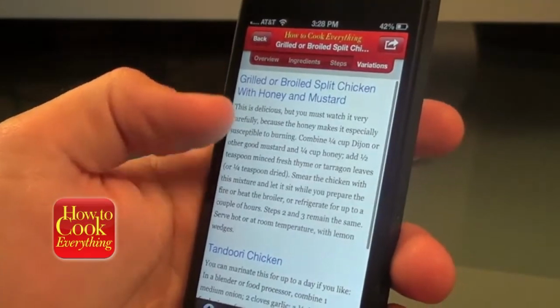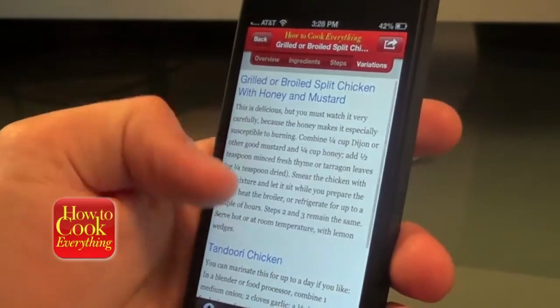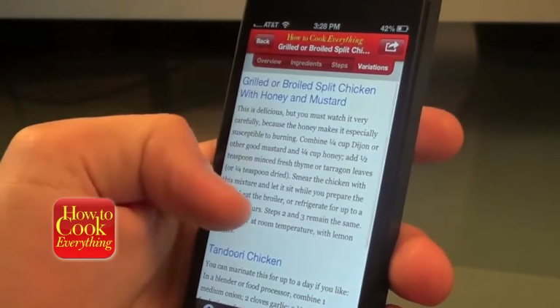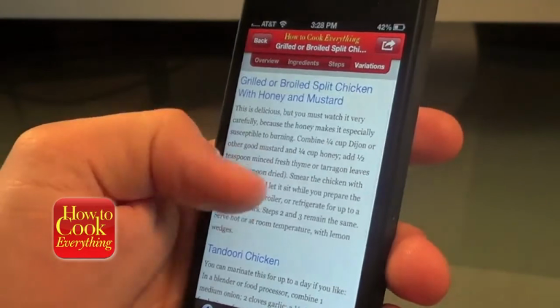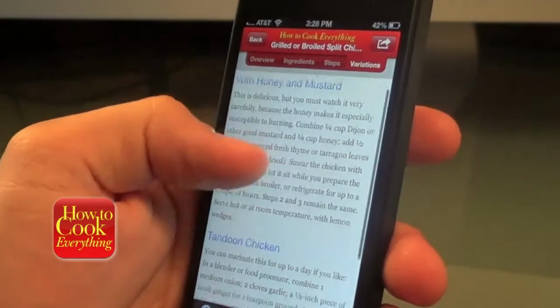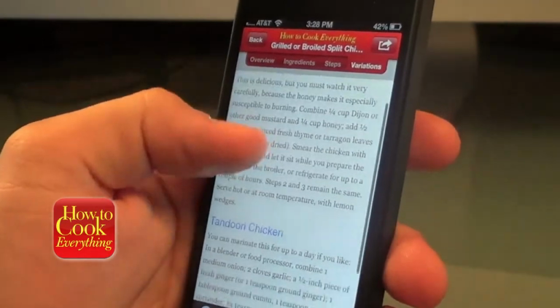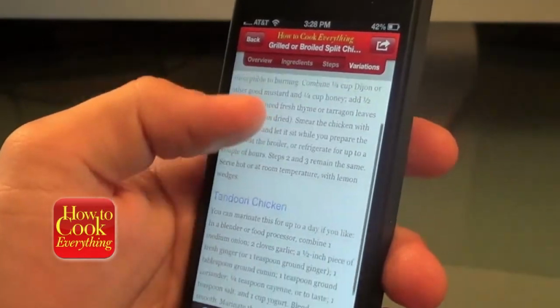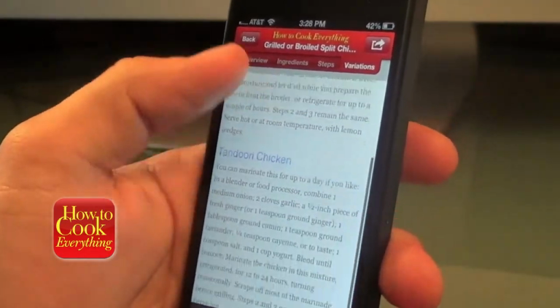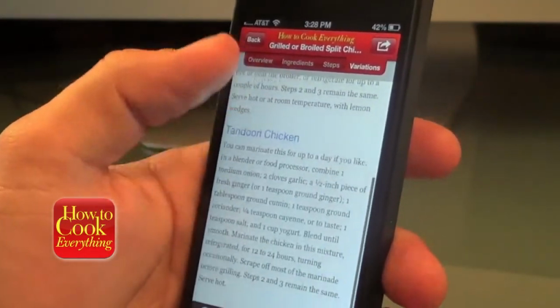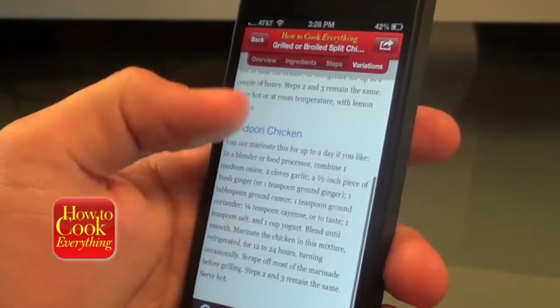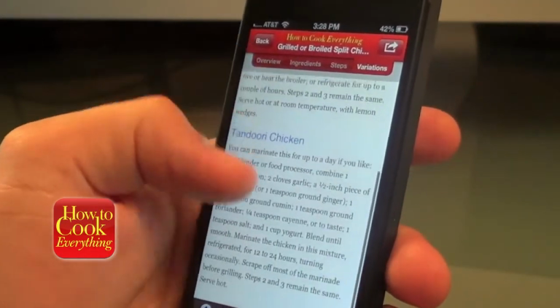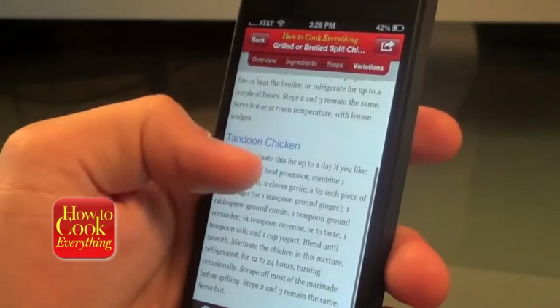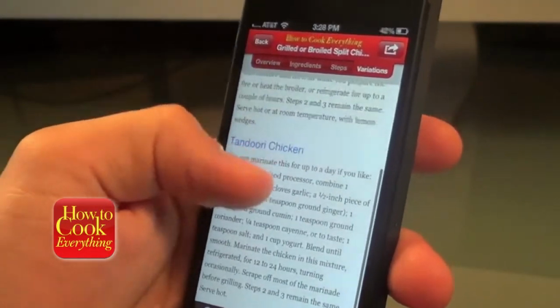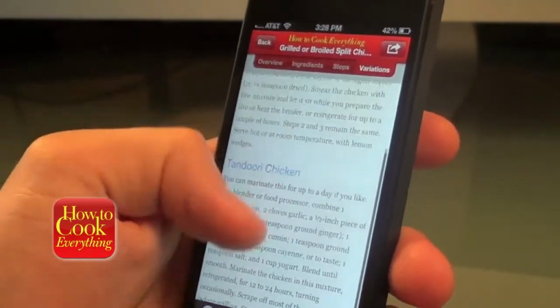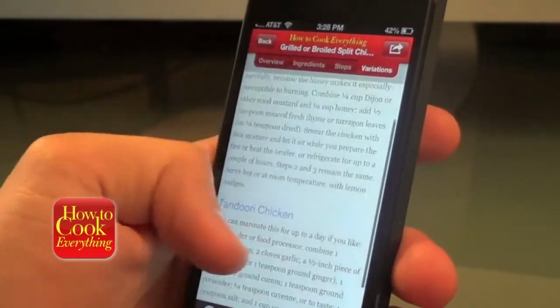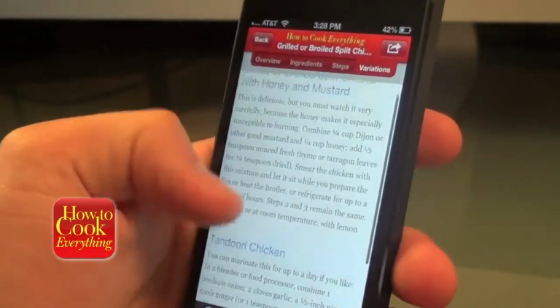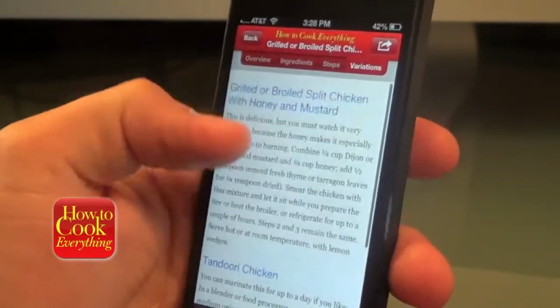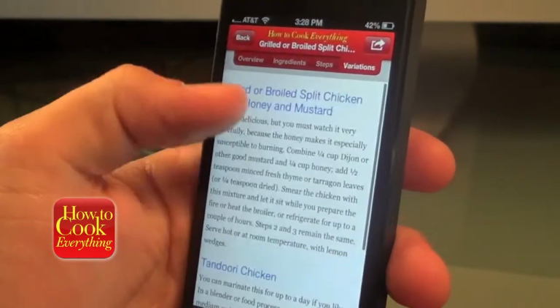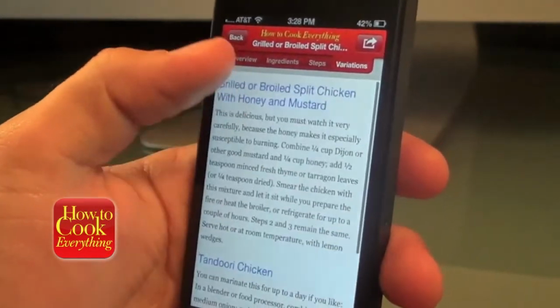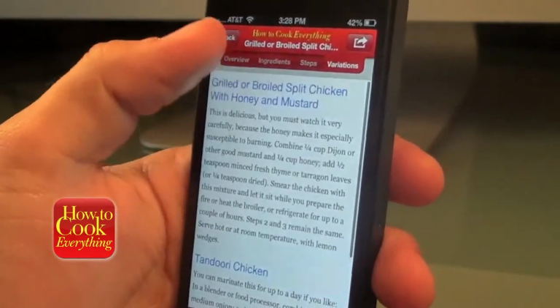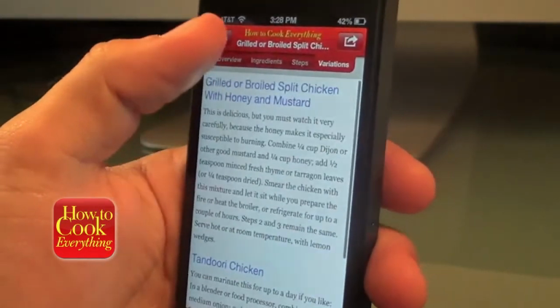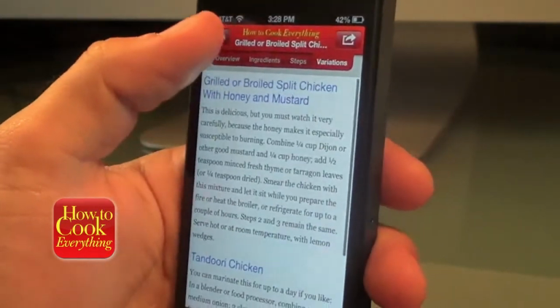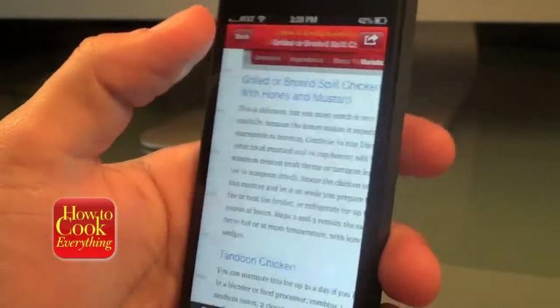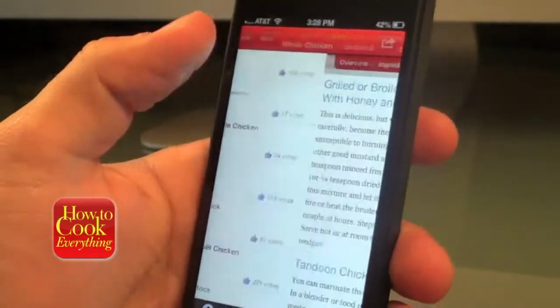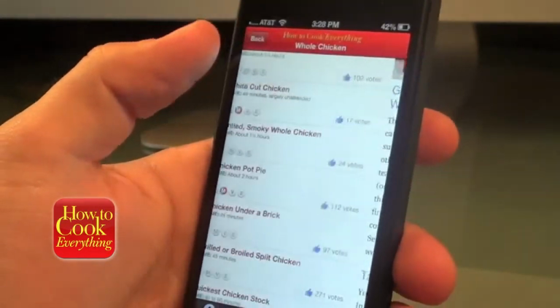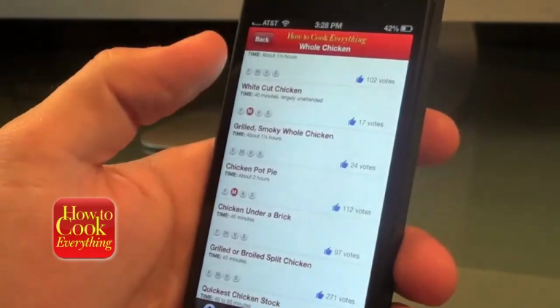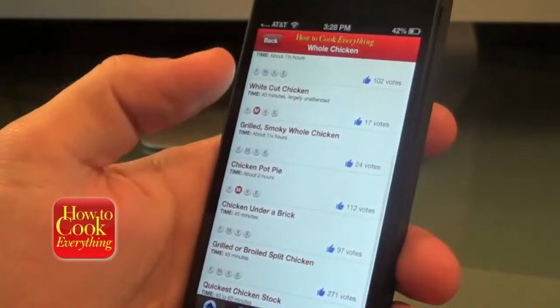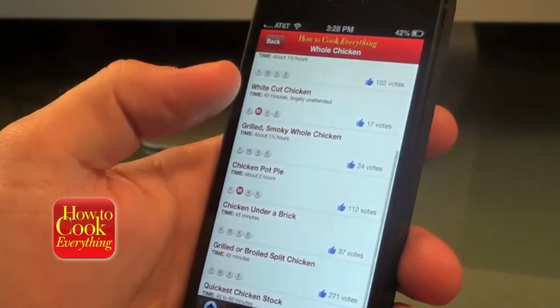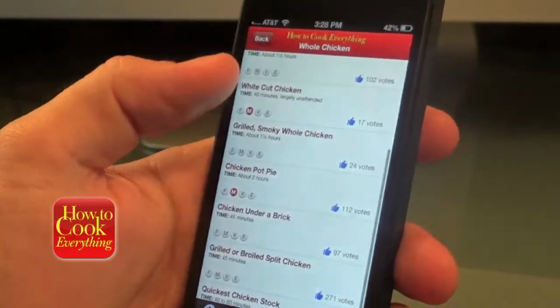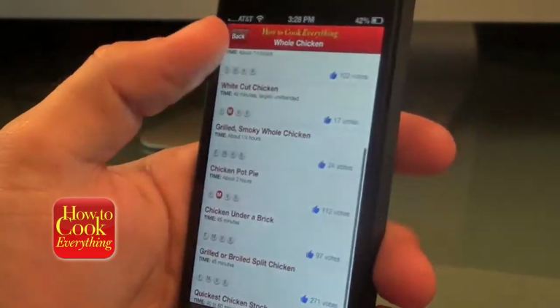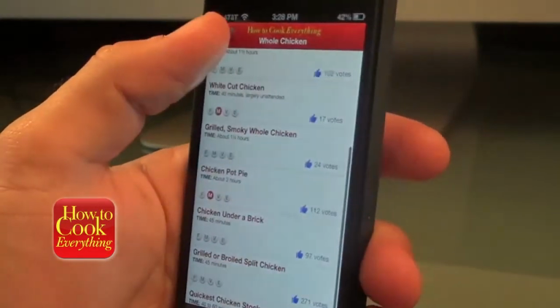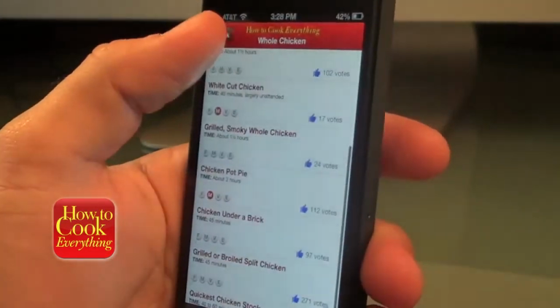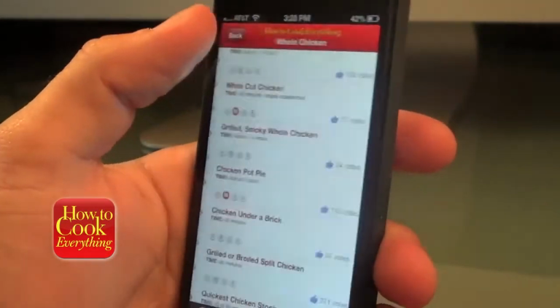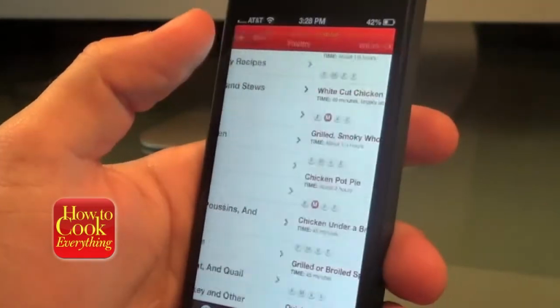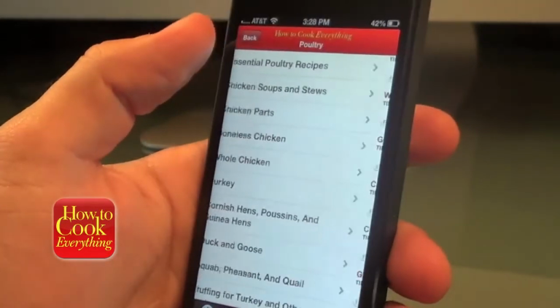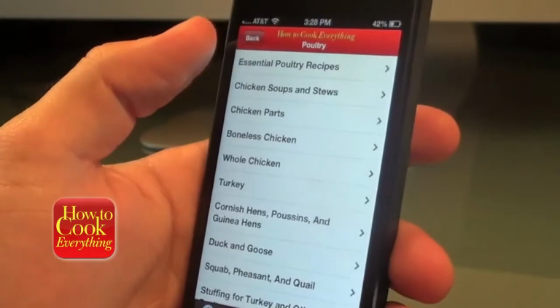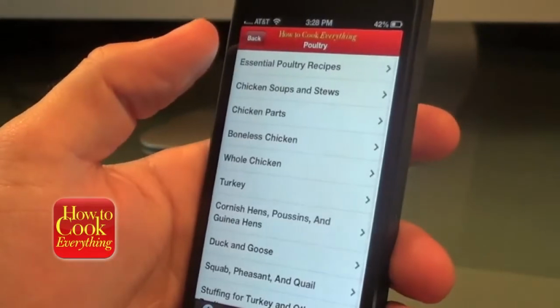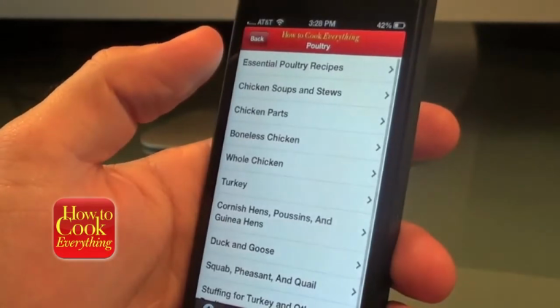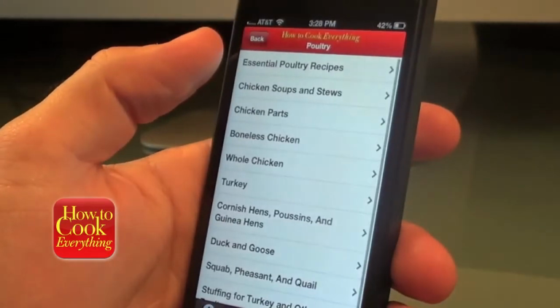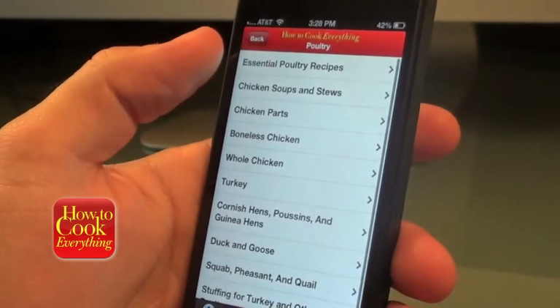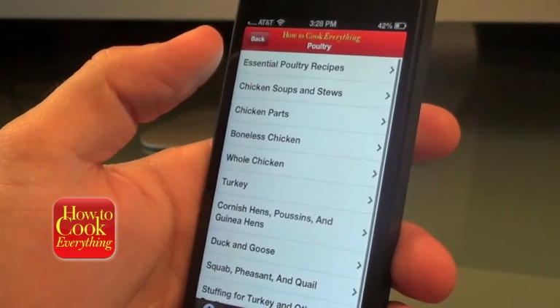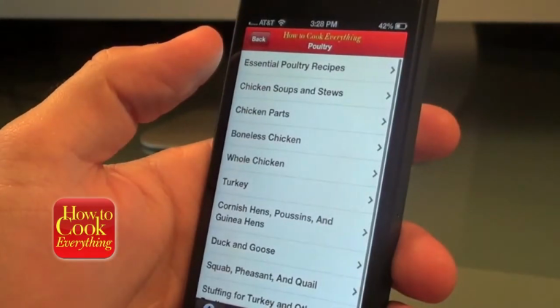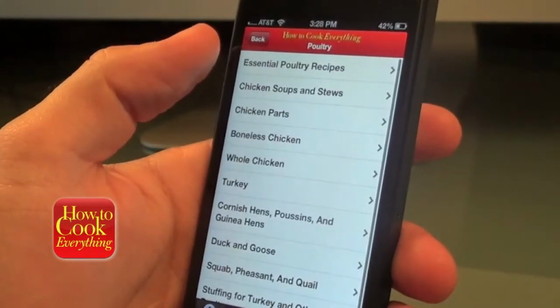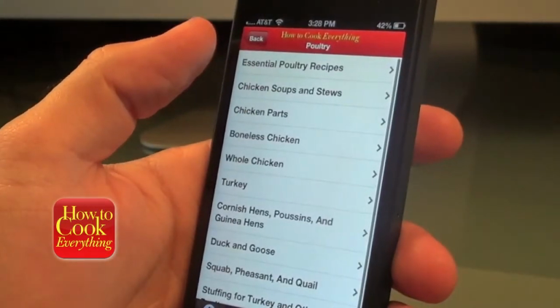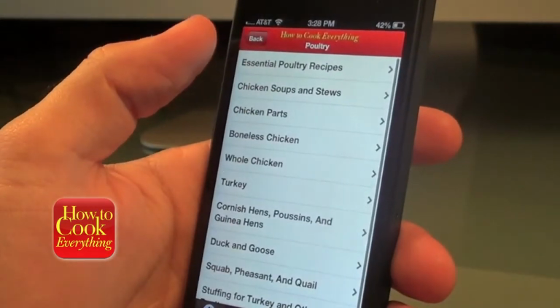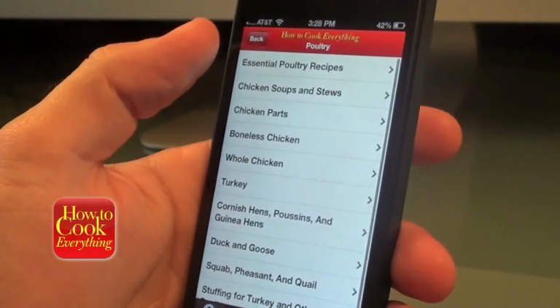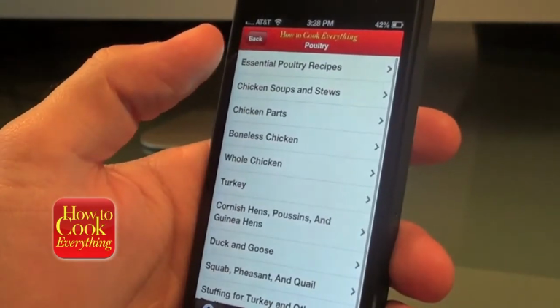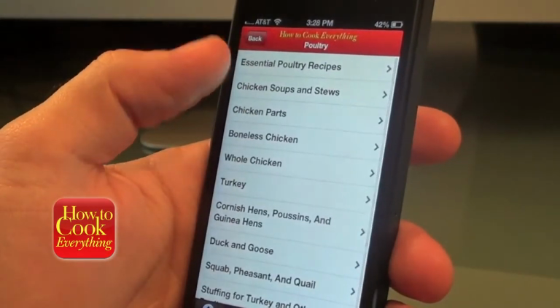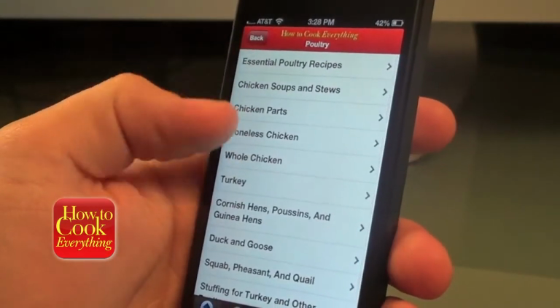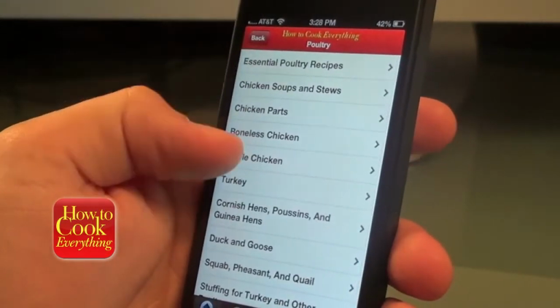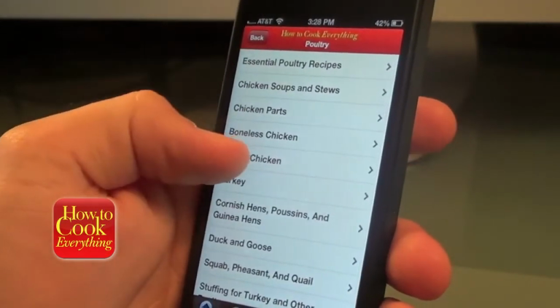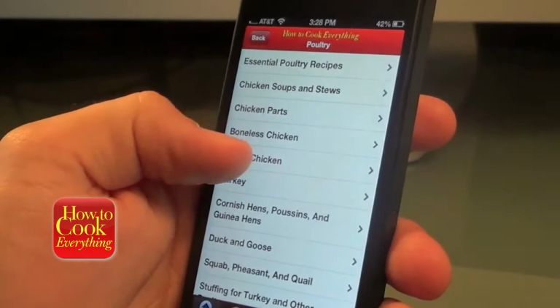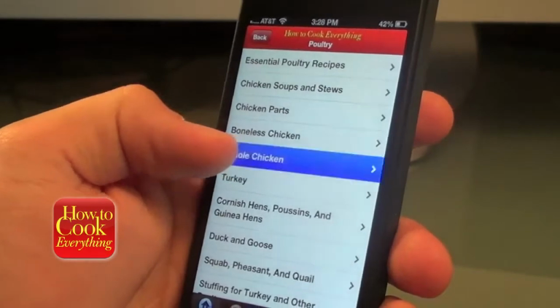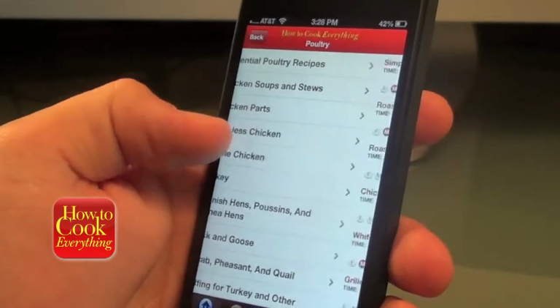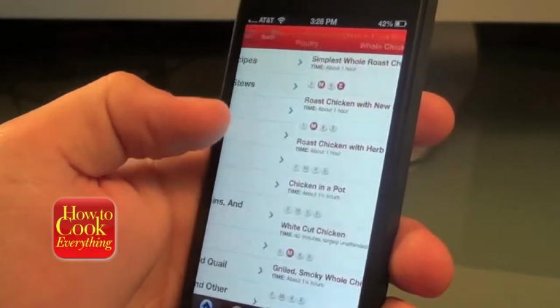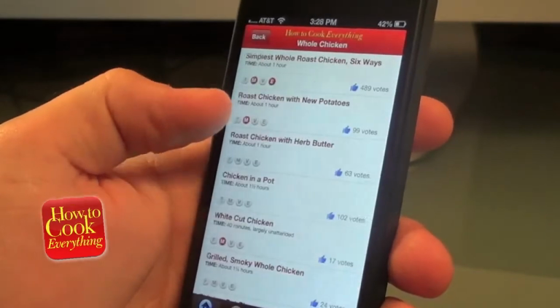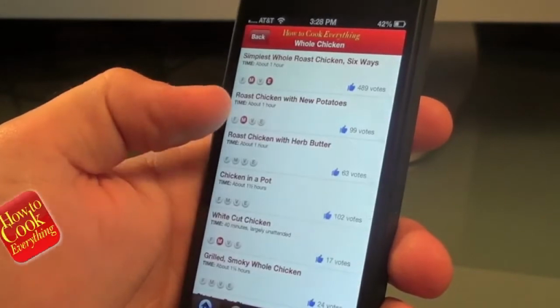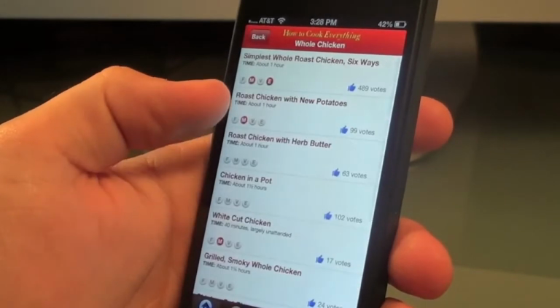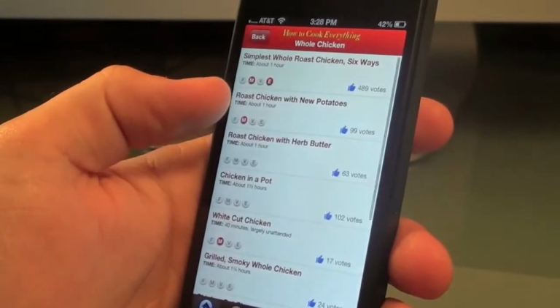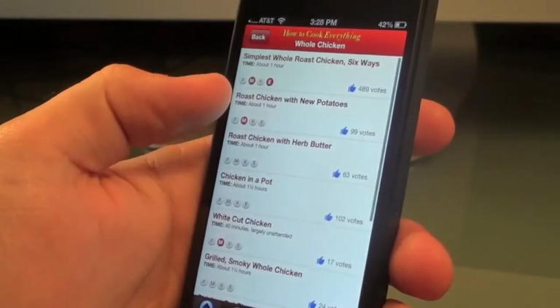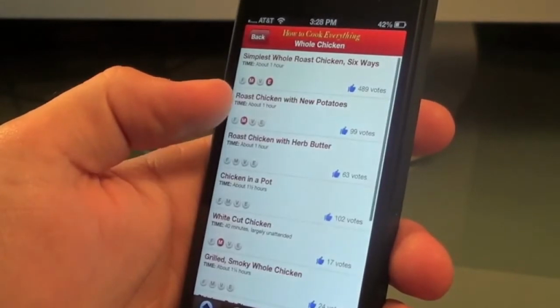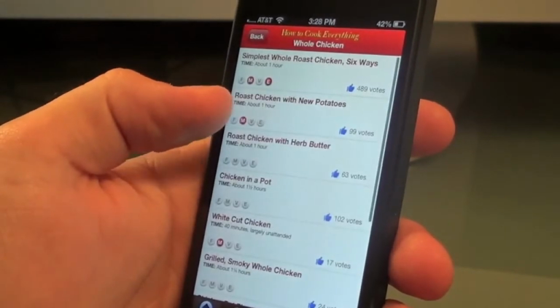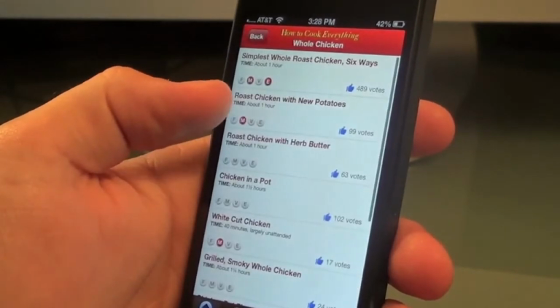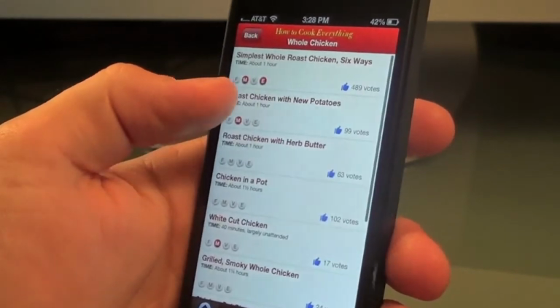So I definitely recommend checking this app out. It's called How to Cook Everything. Like I said, it's free in the app store currently — go check it out today.